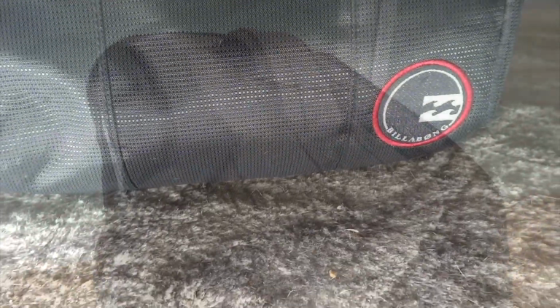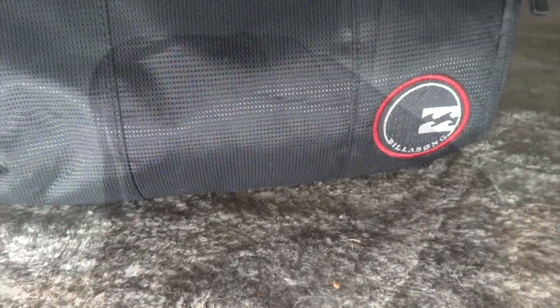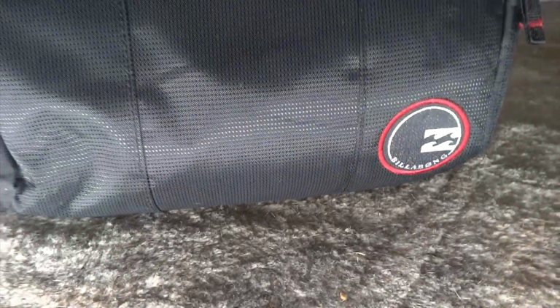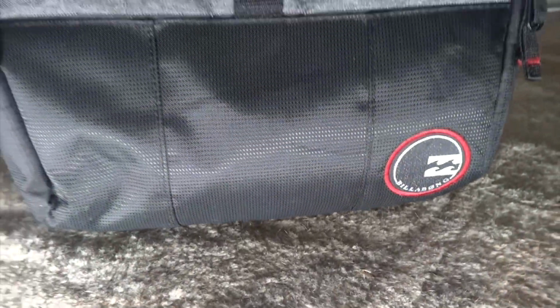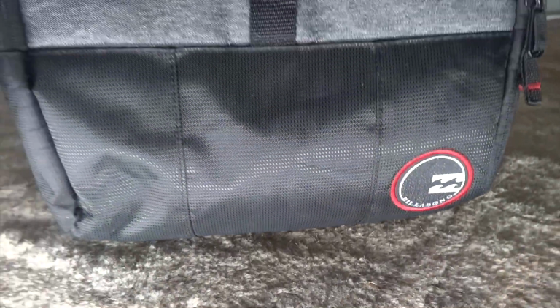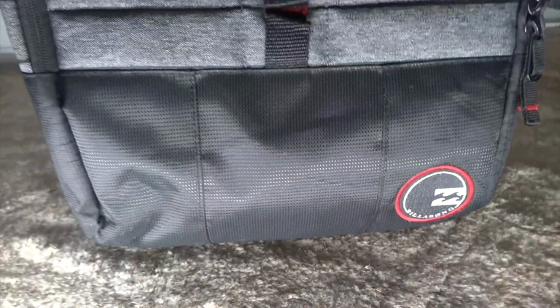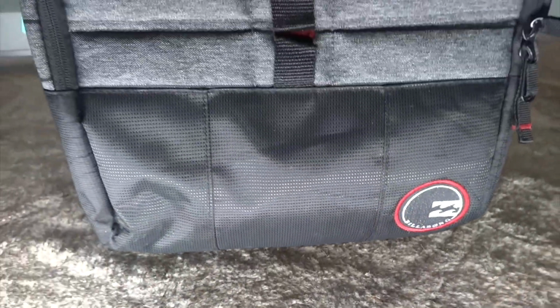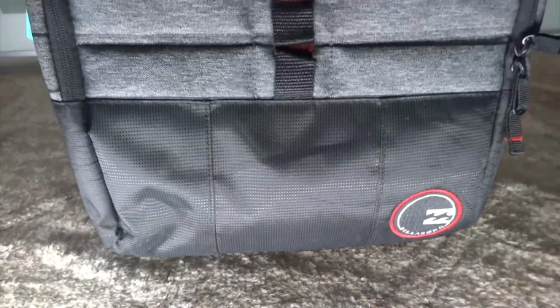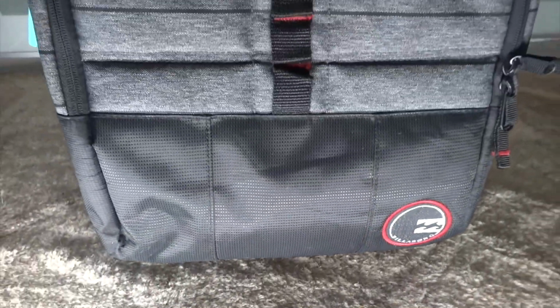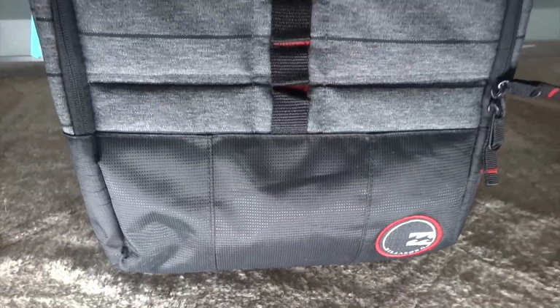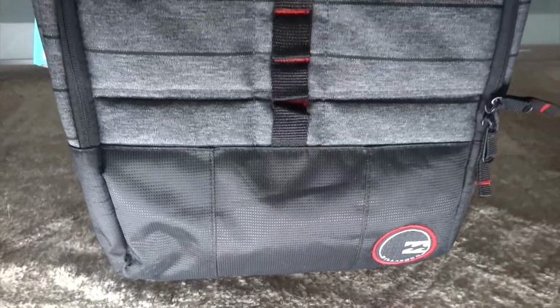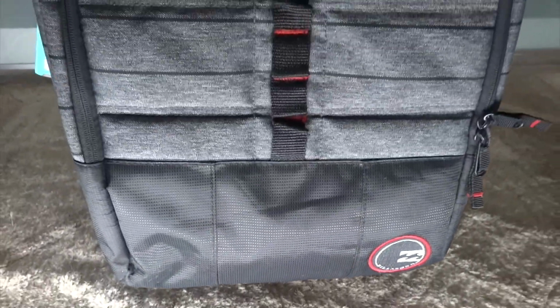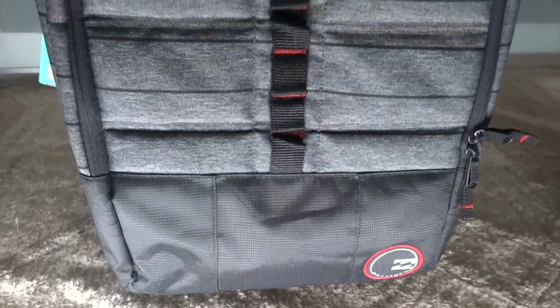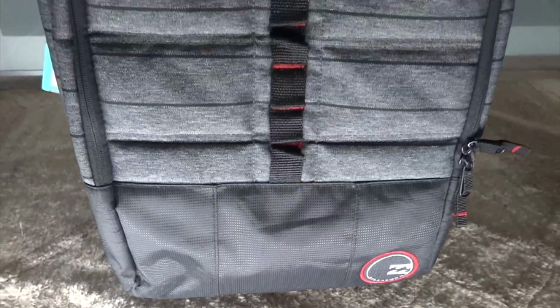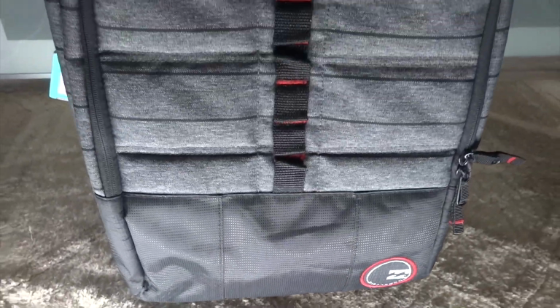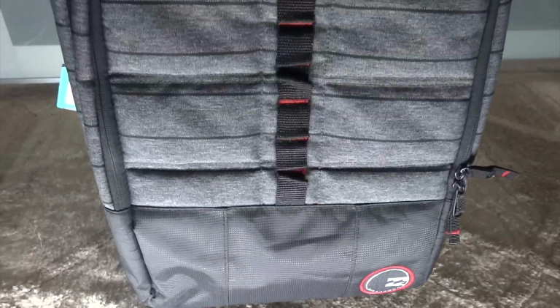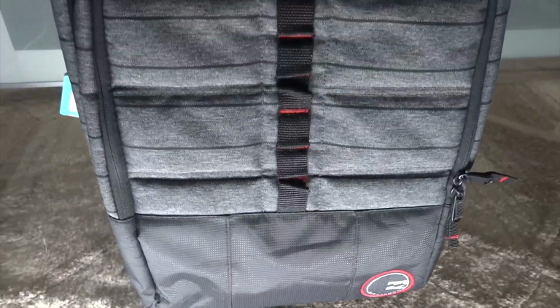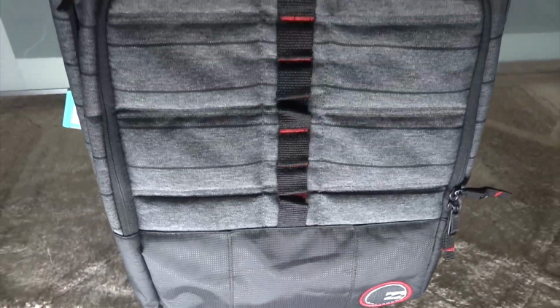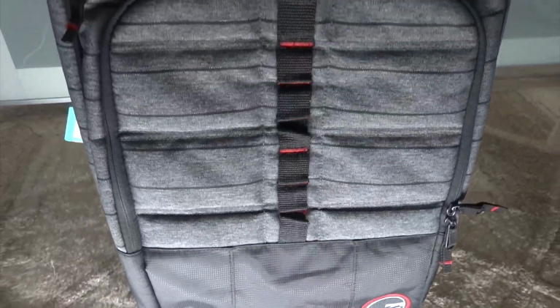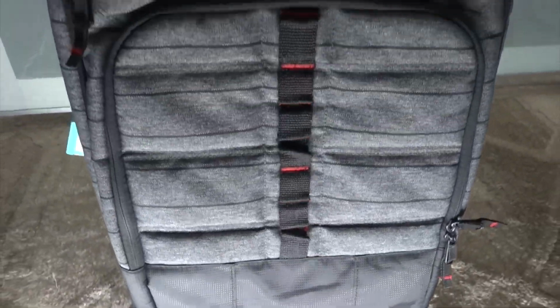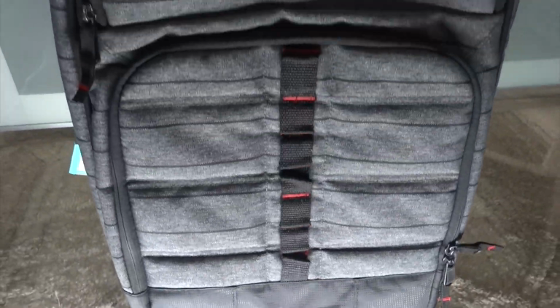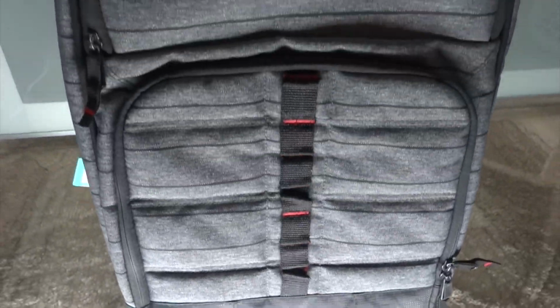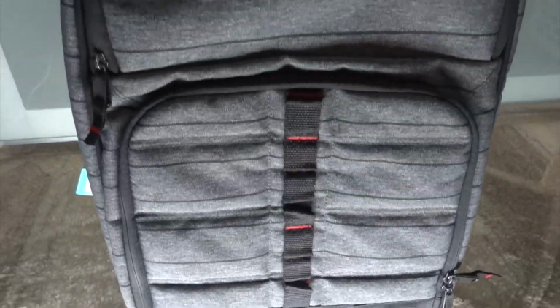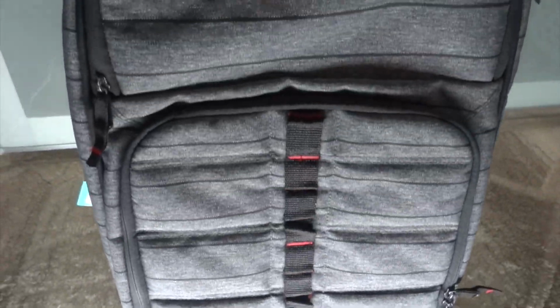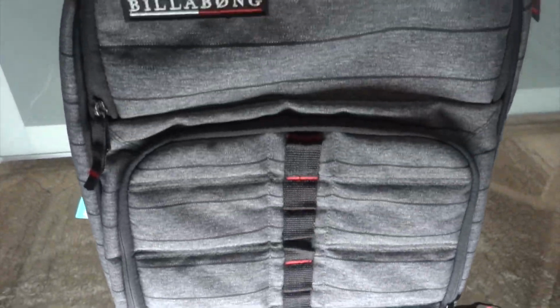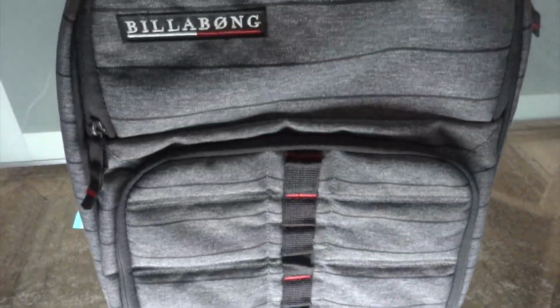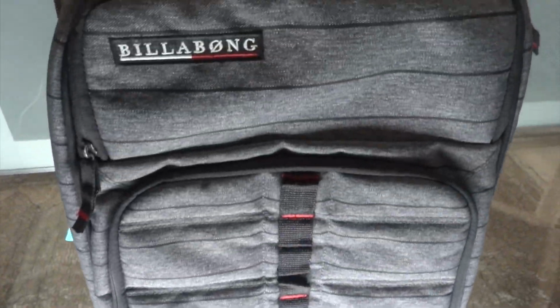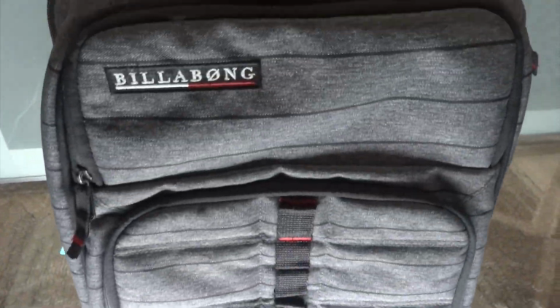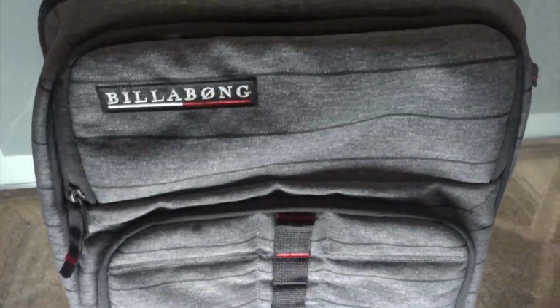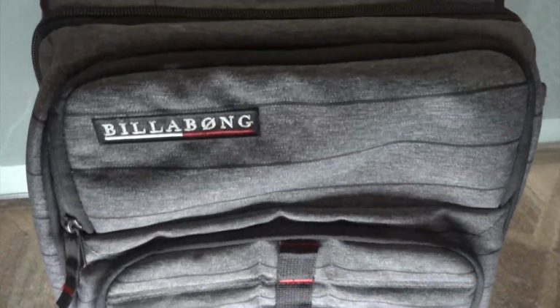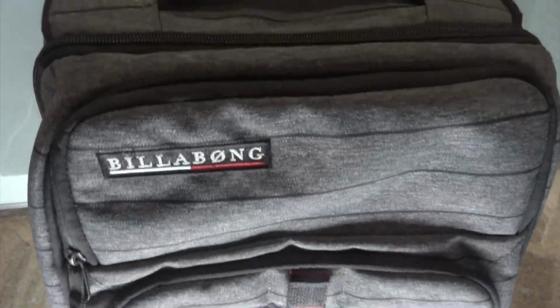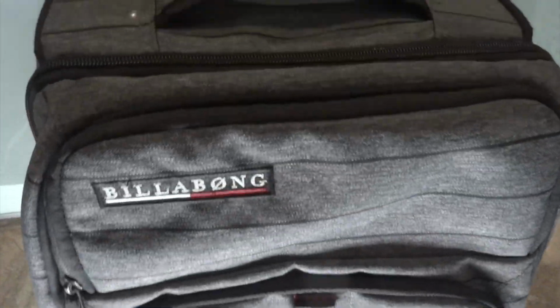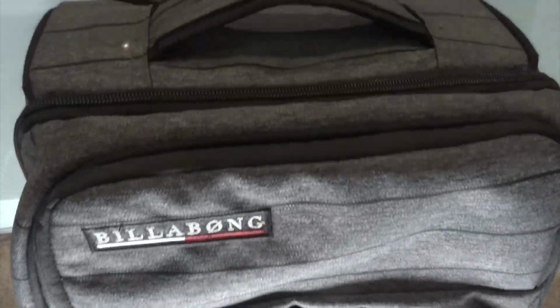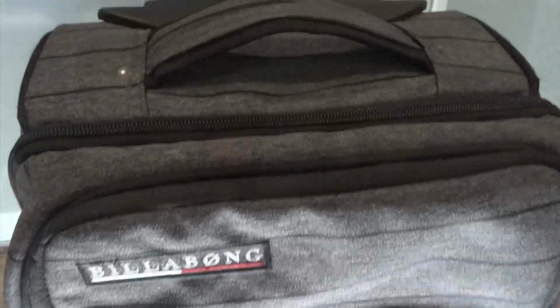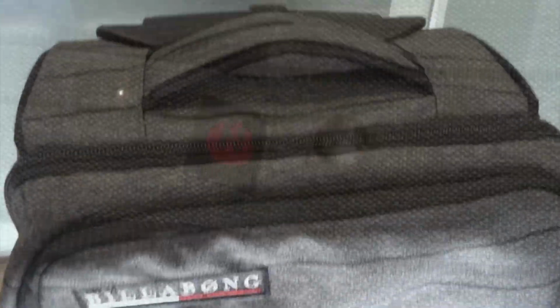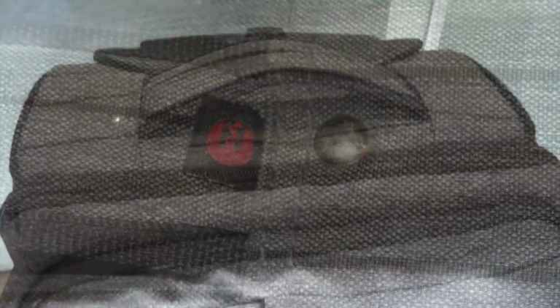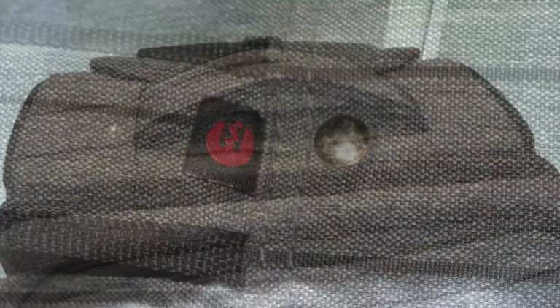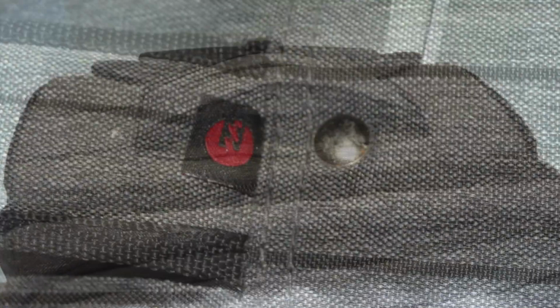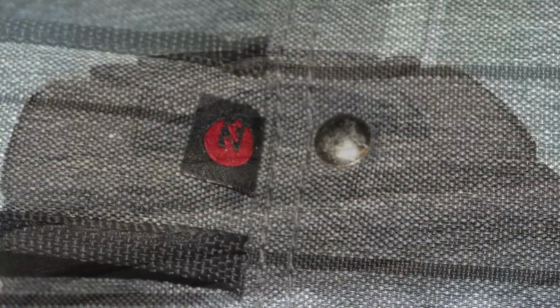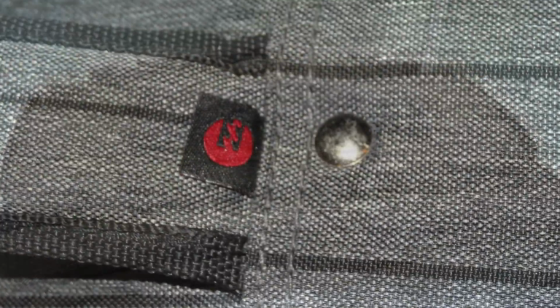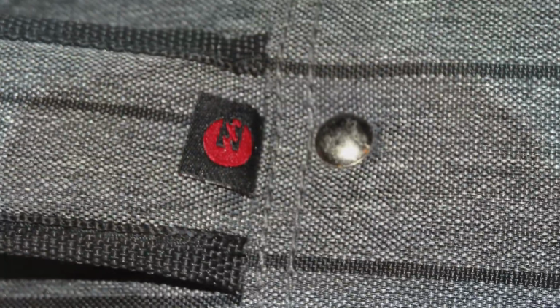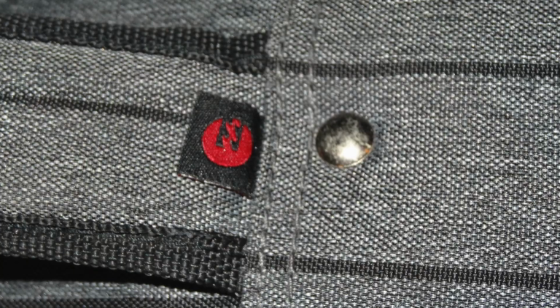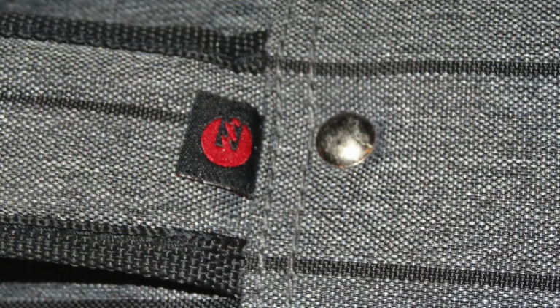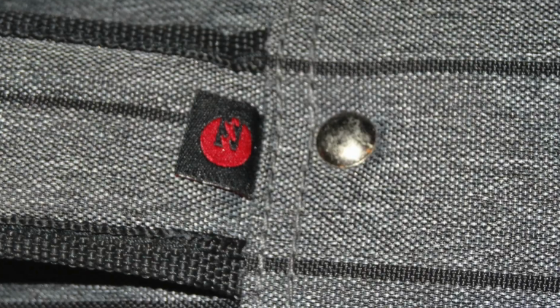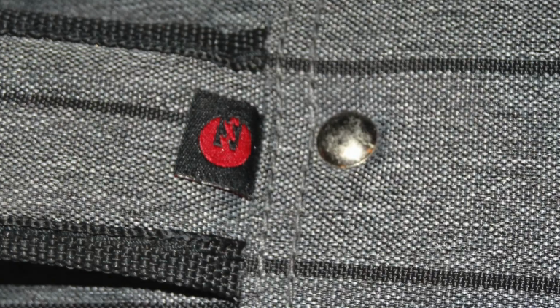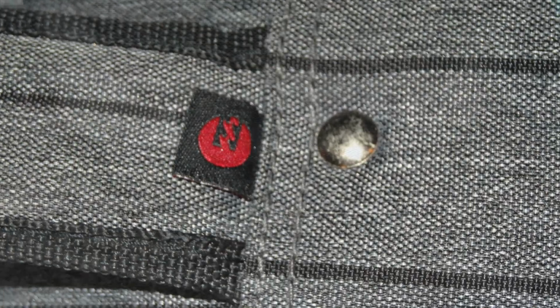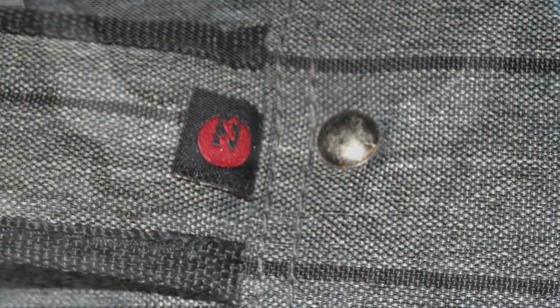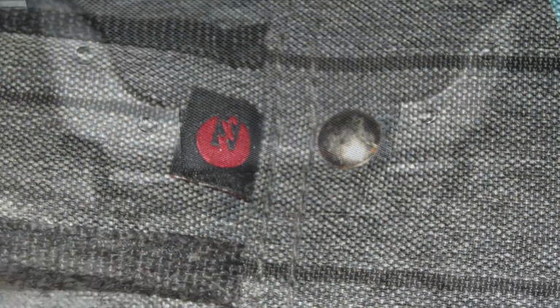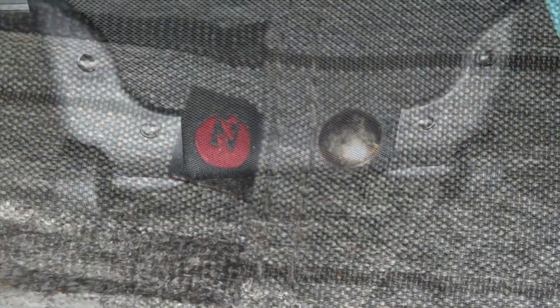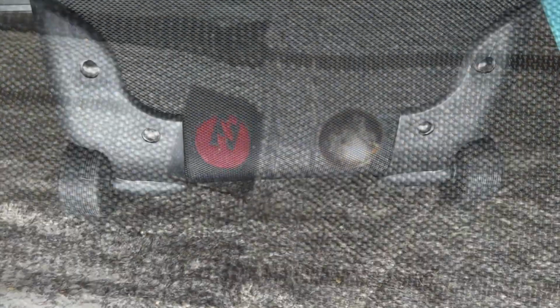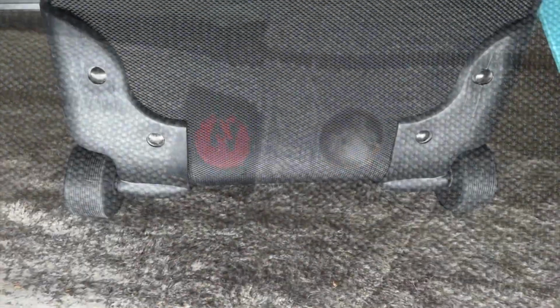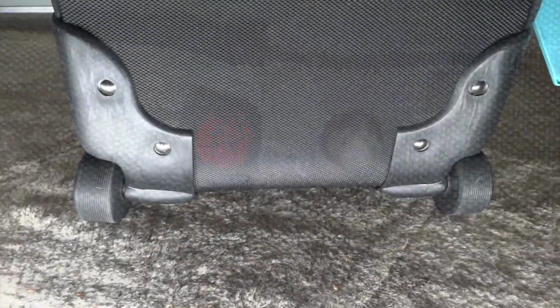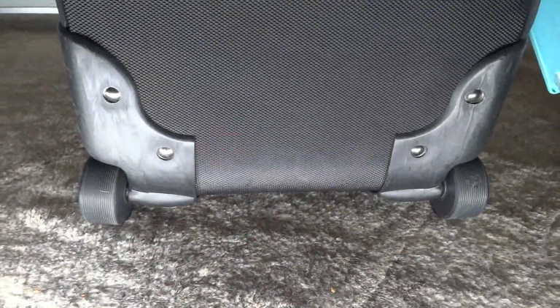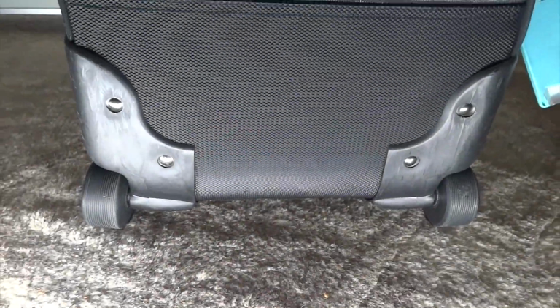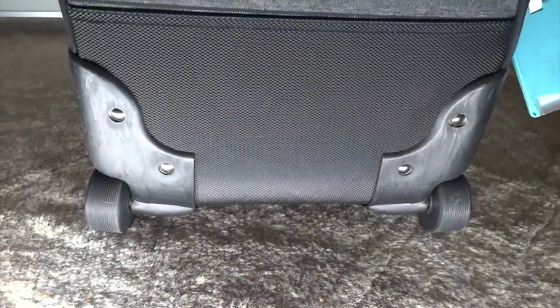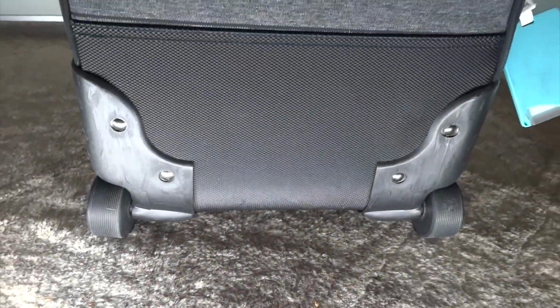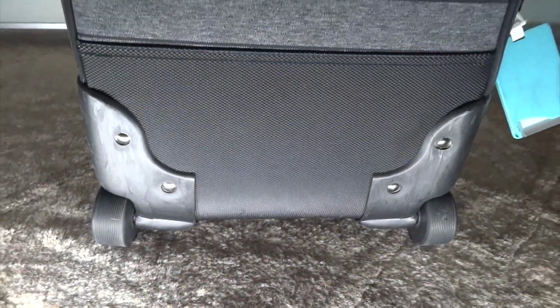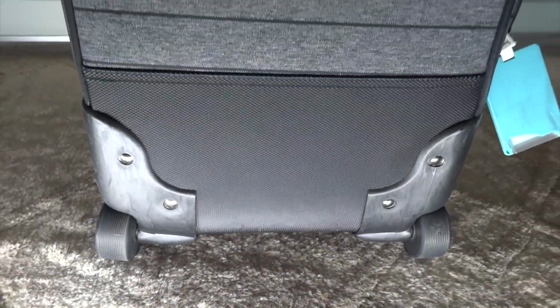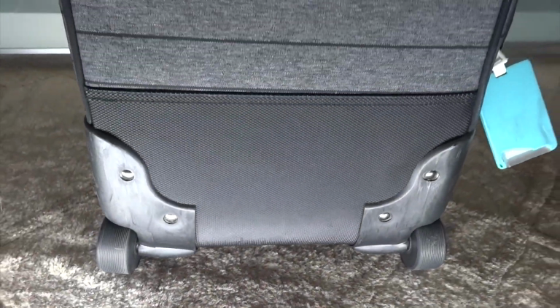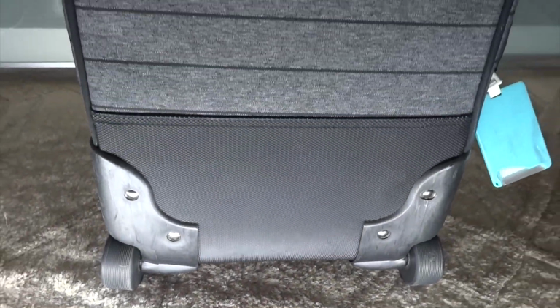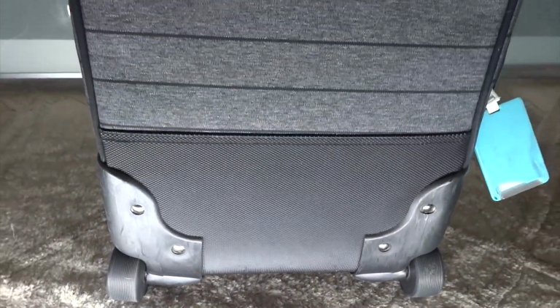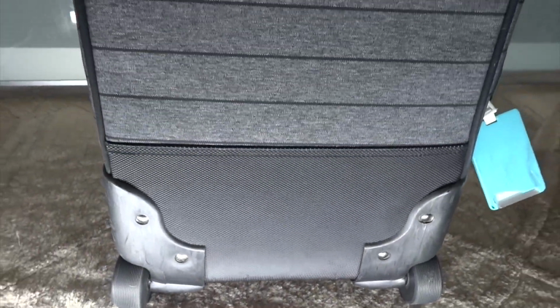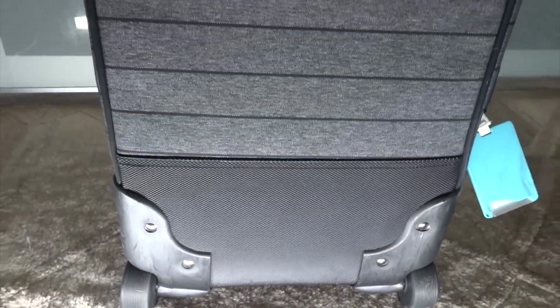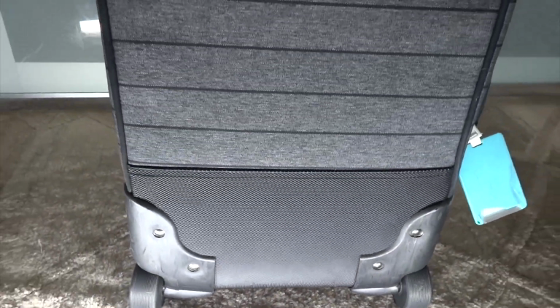The one thing I'm missing on this bag are spinners. Honestly, skateboard wheels are a better look, last longer, and roll better.